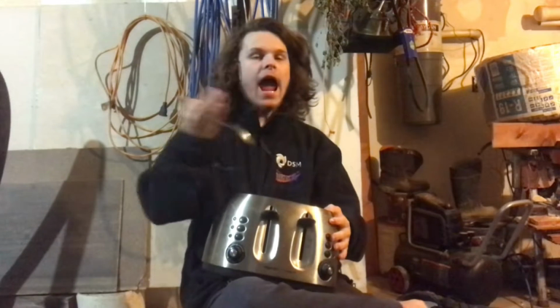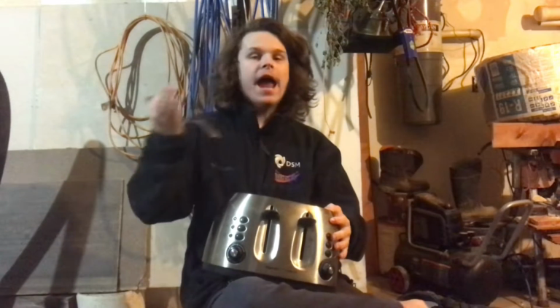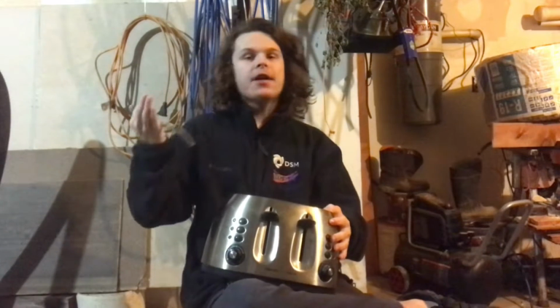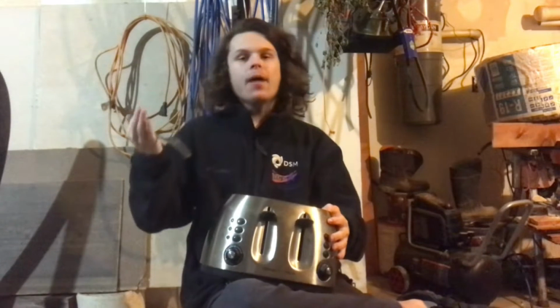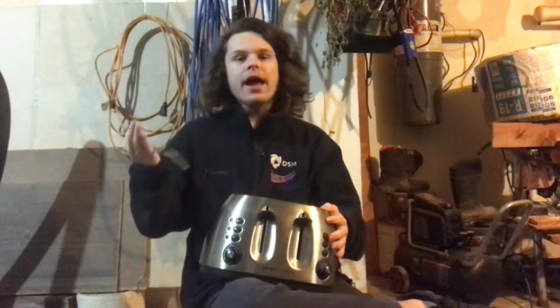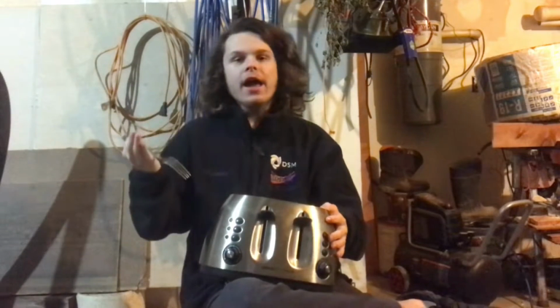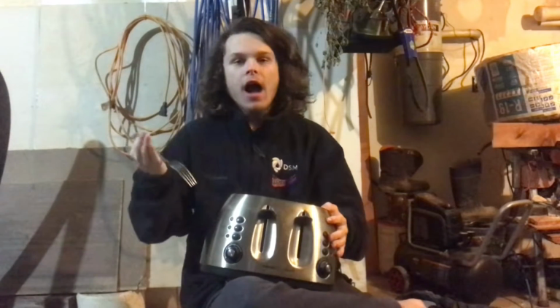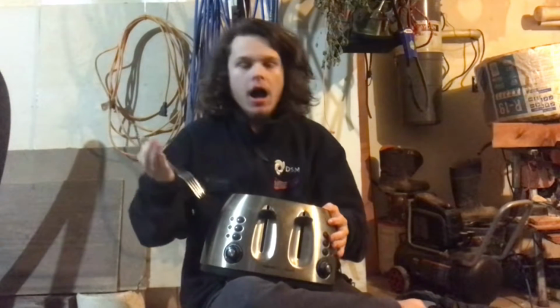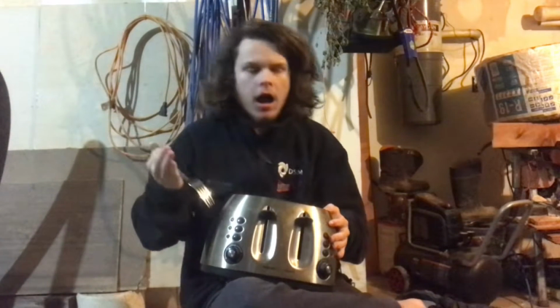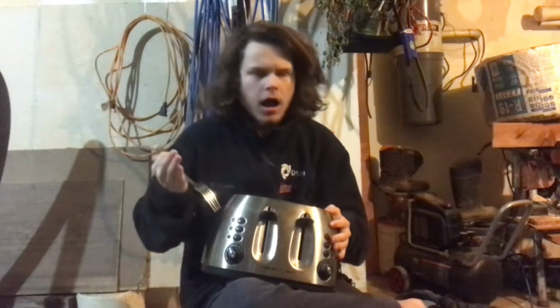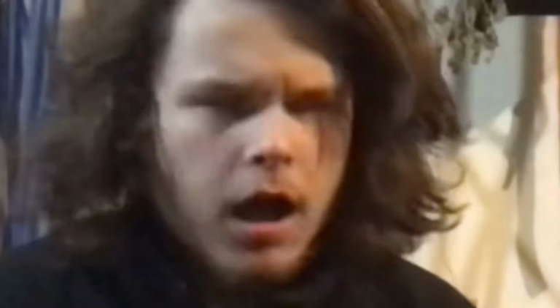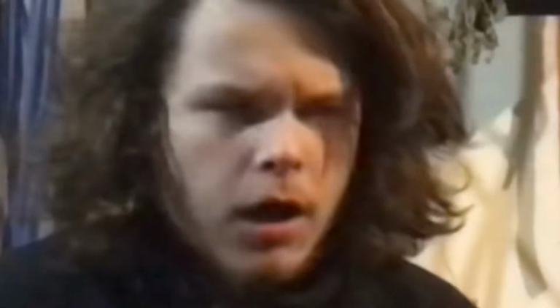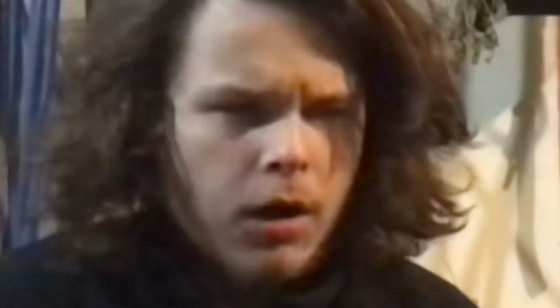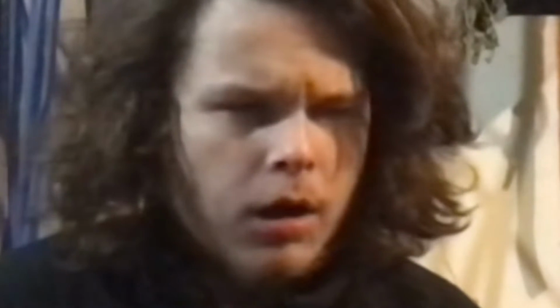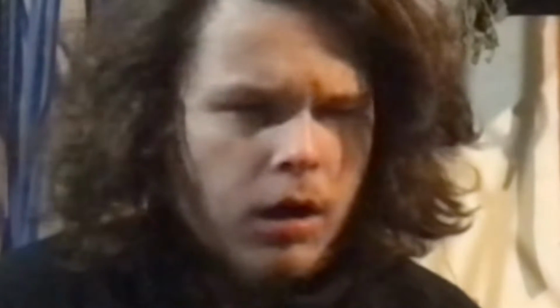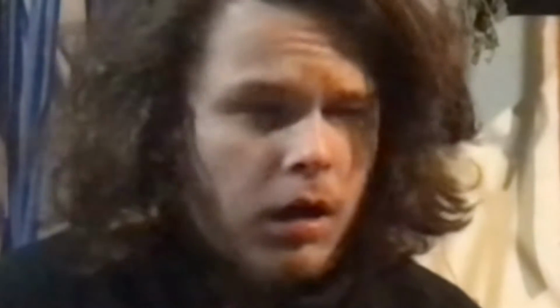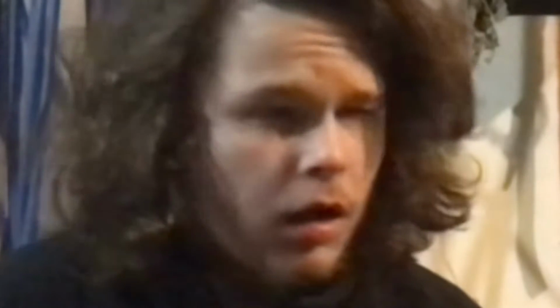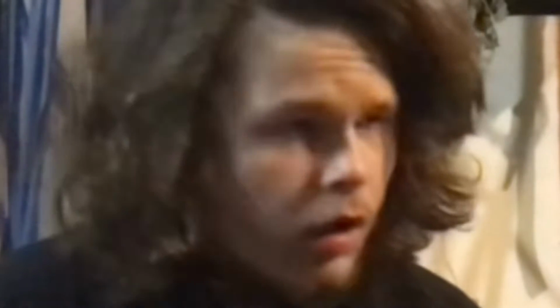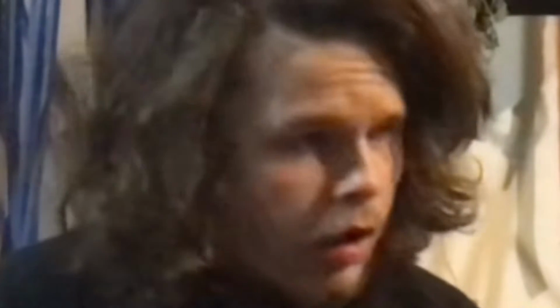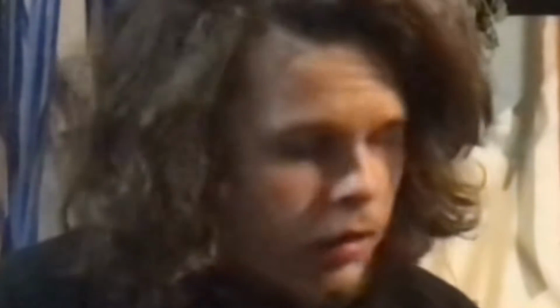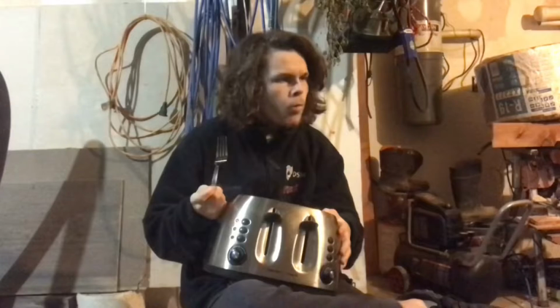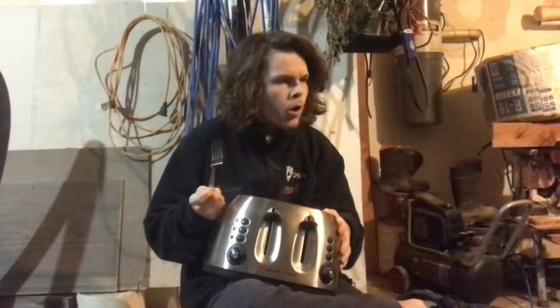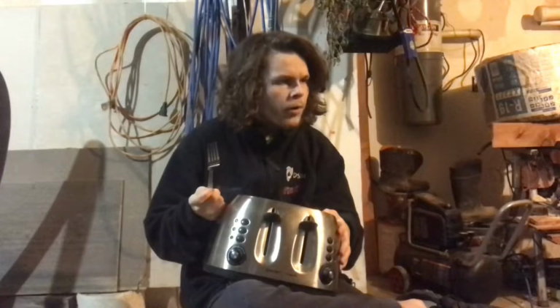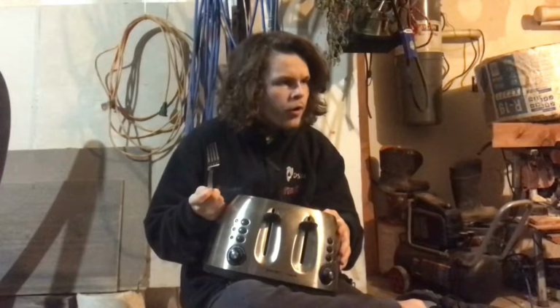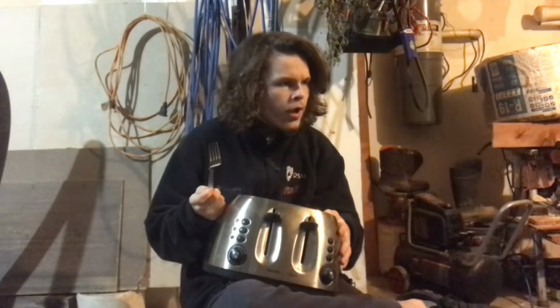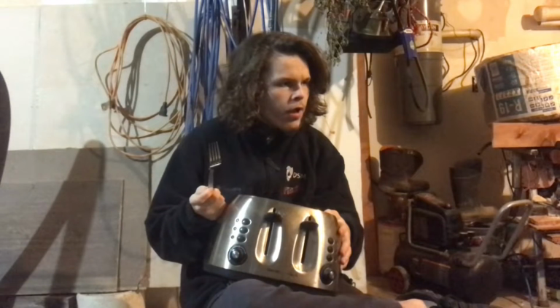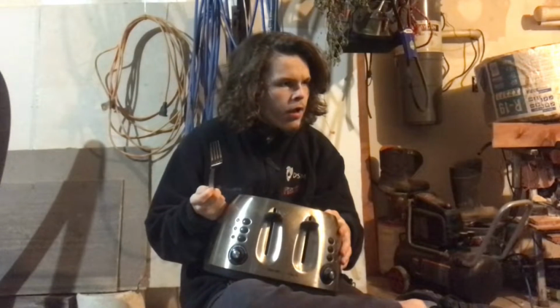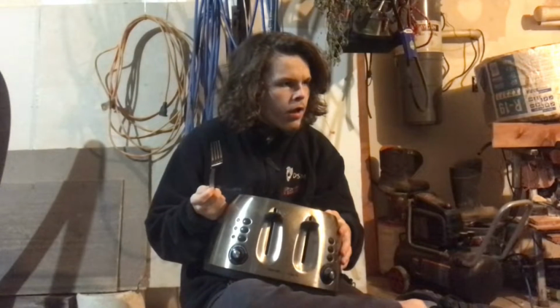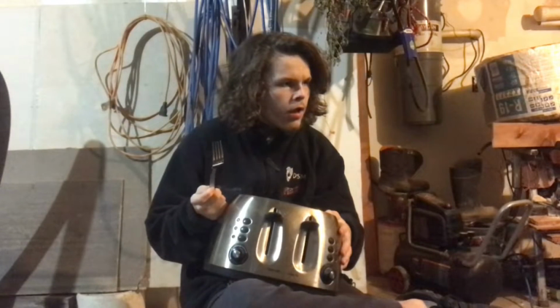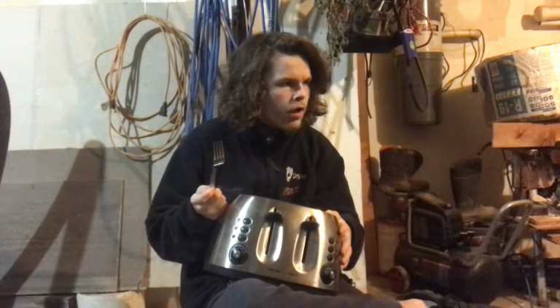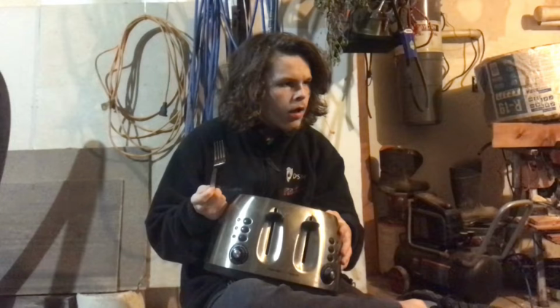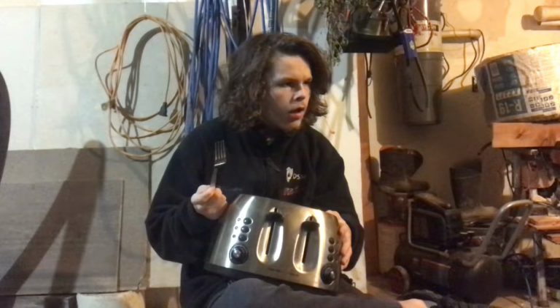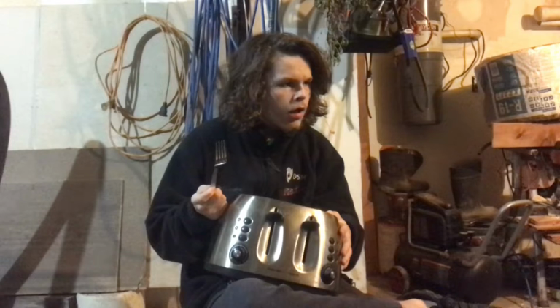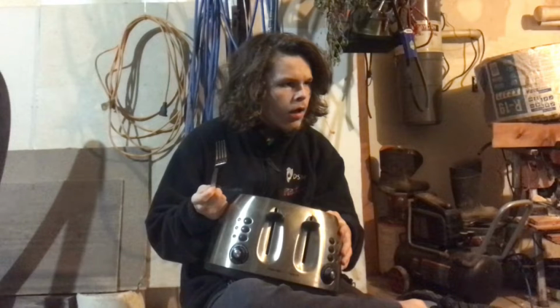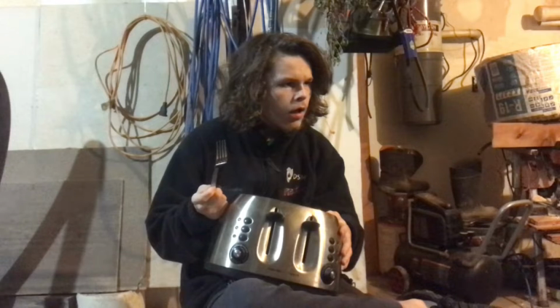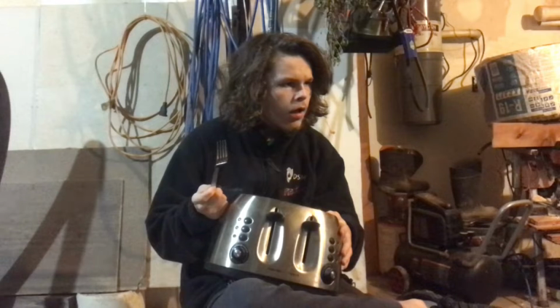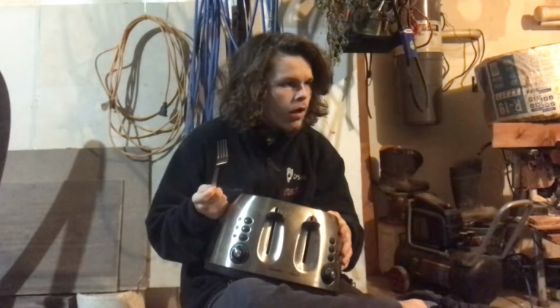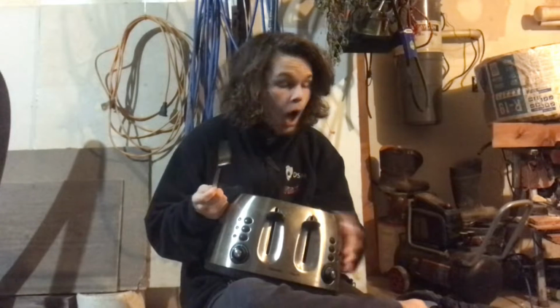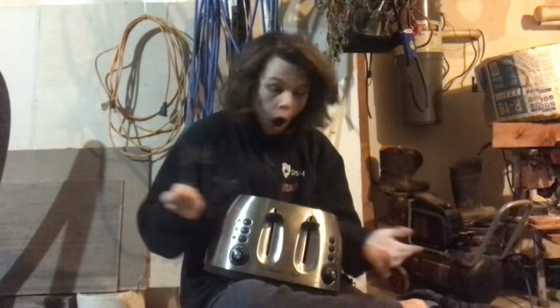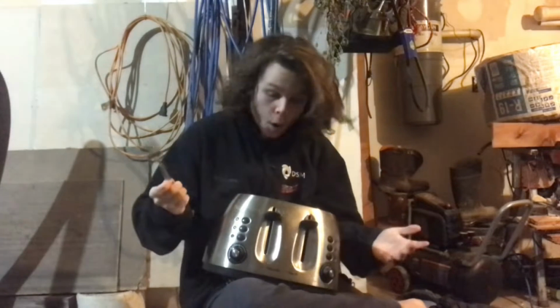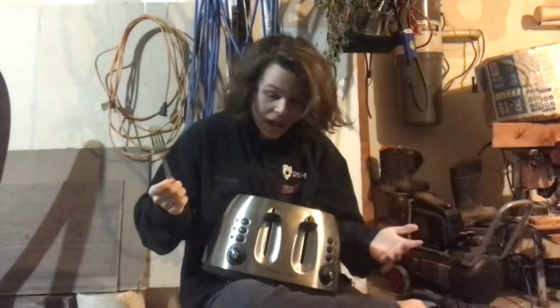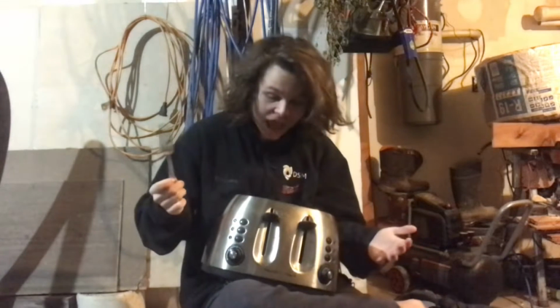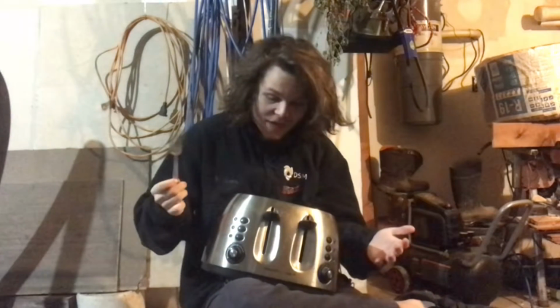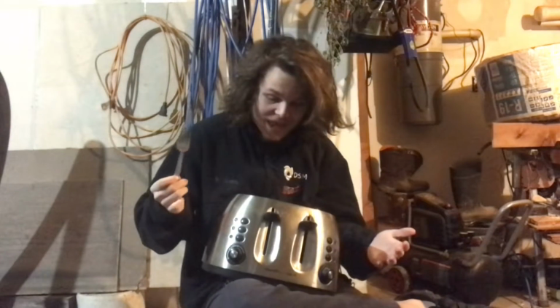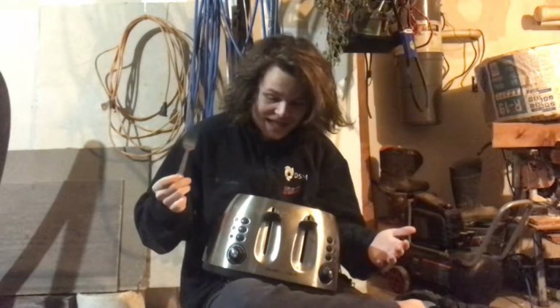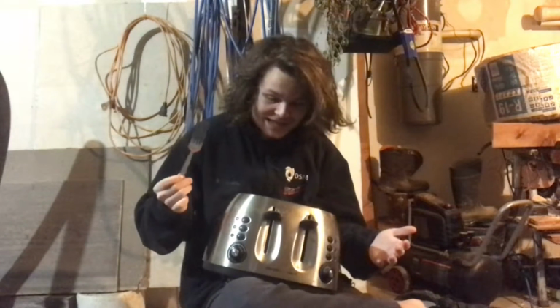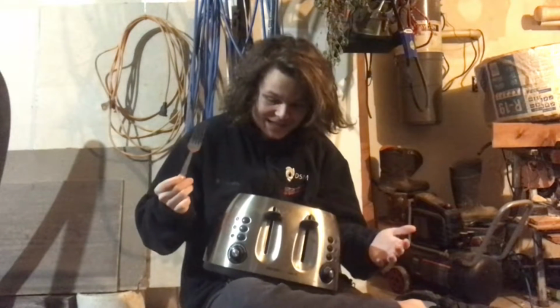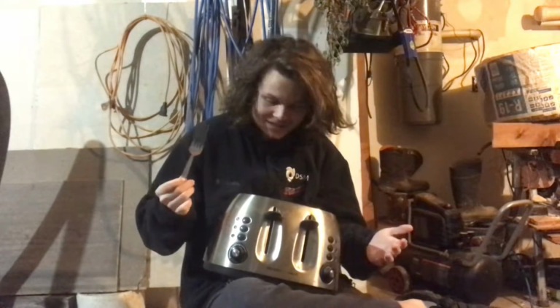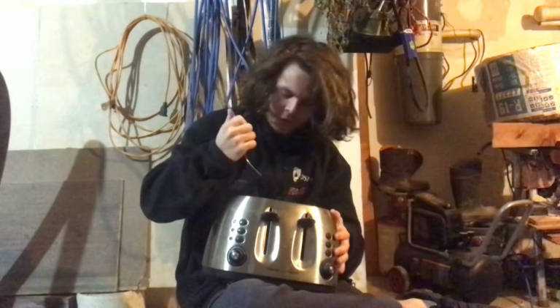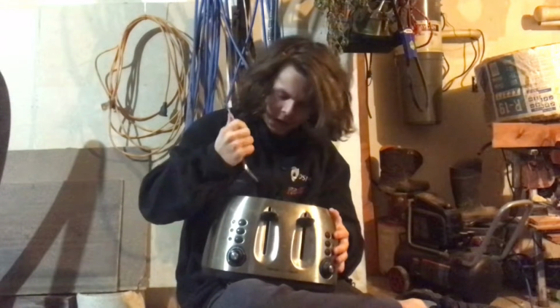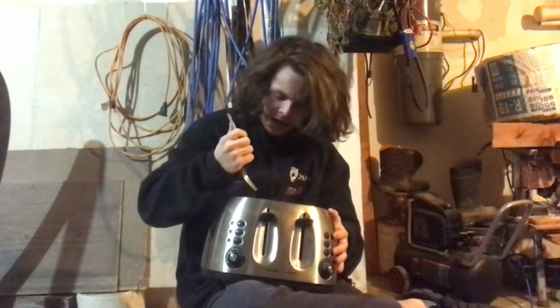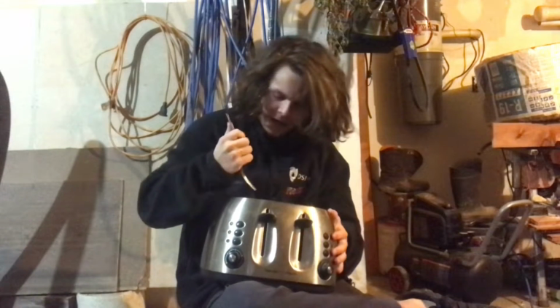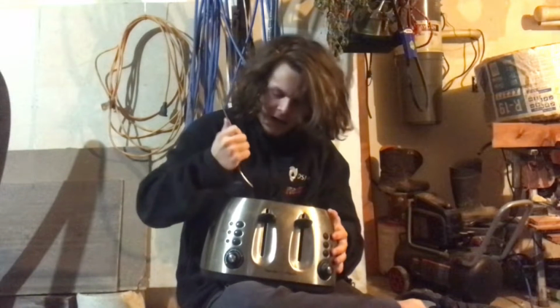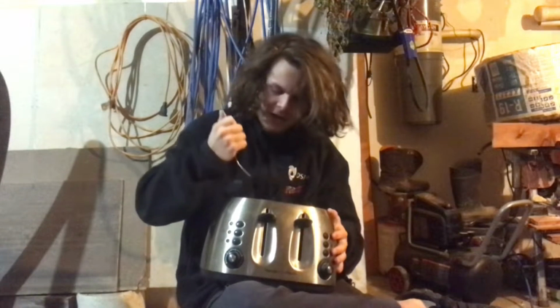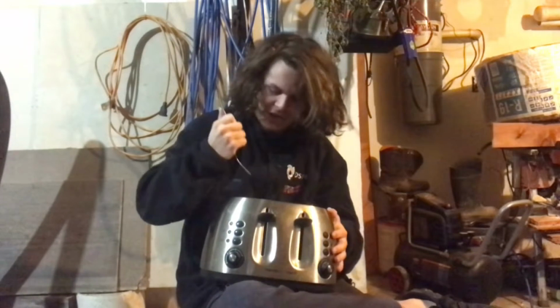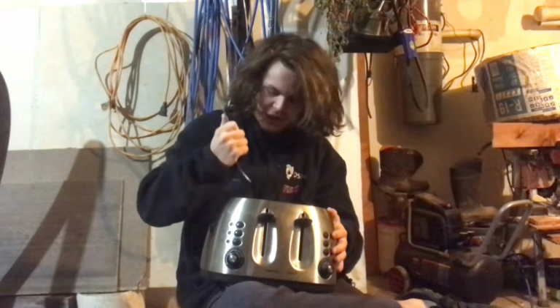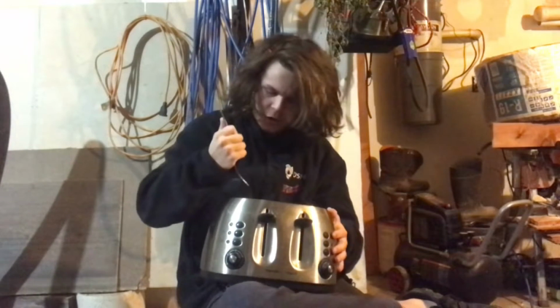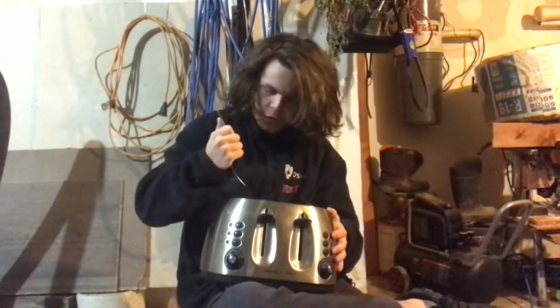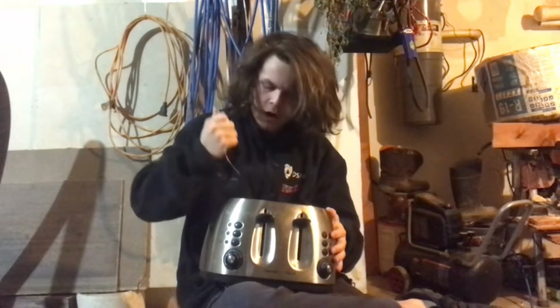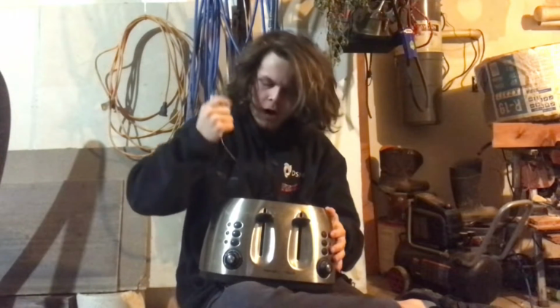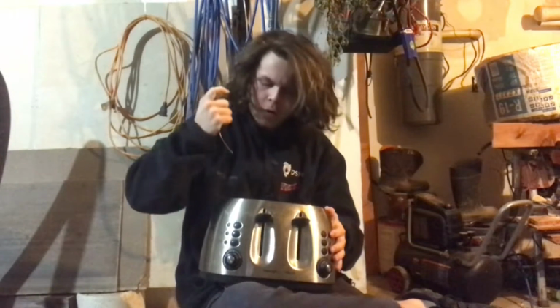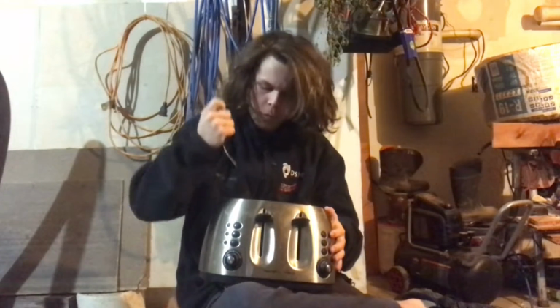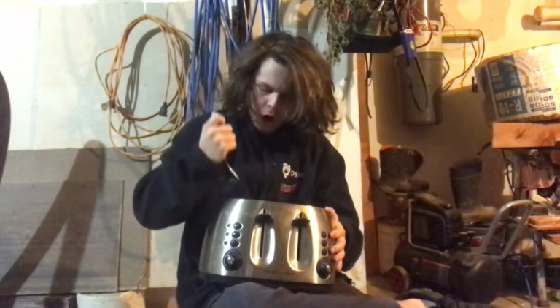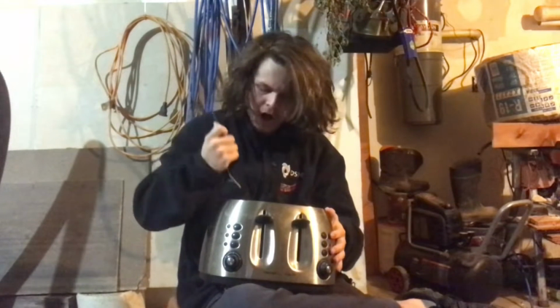Anyway, what are we doing? Oh yeah, this! Three, two, one.